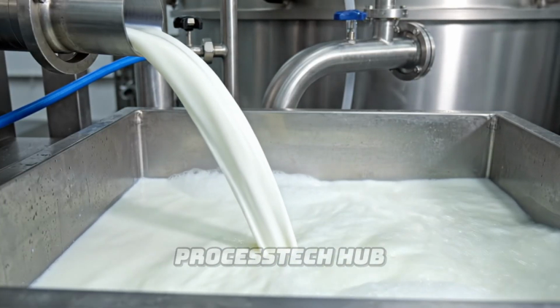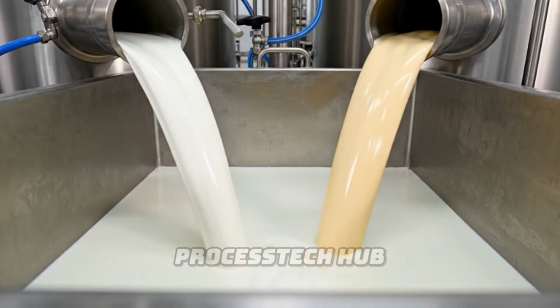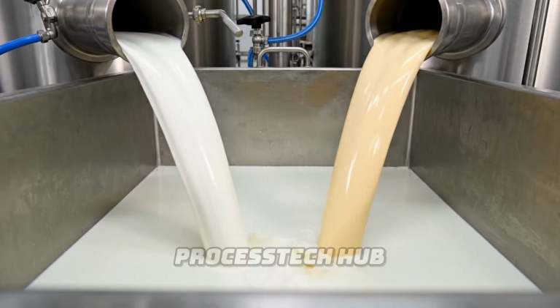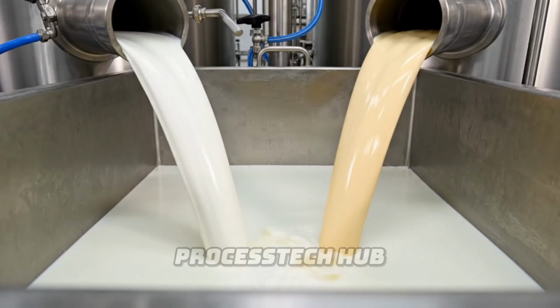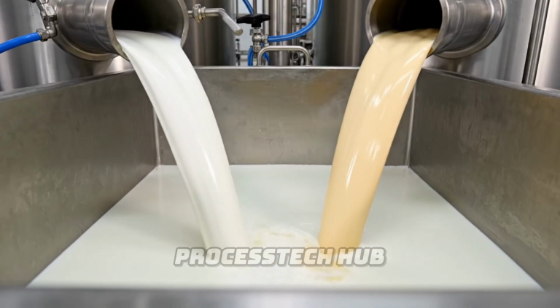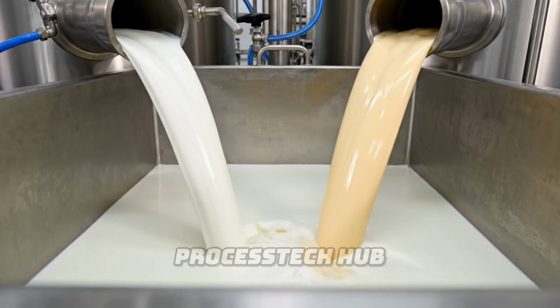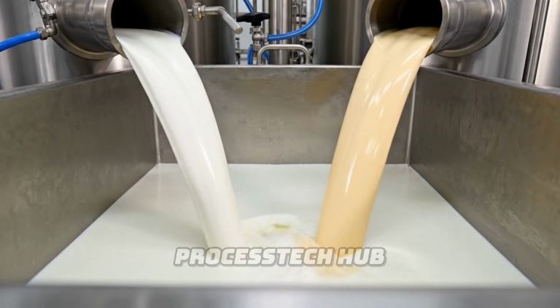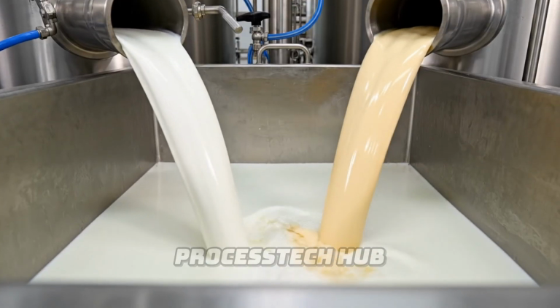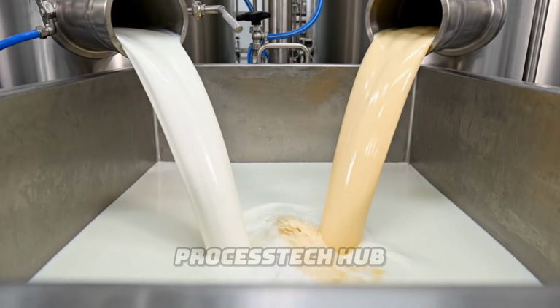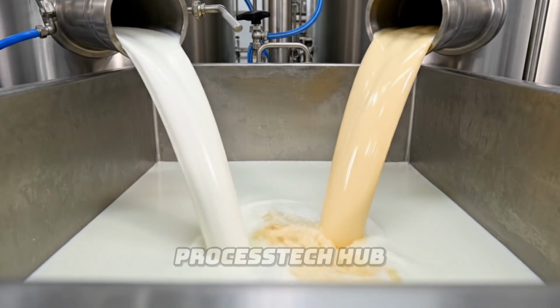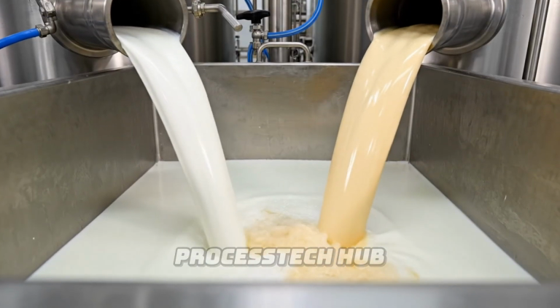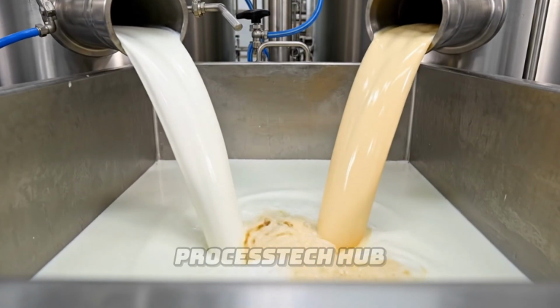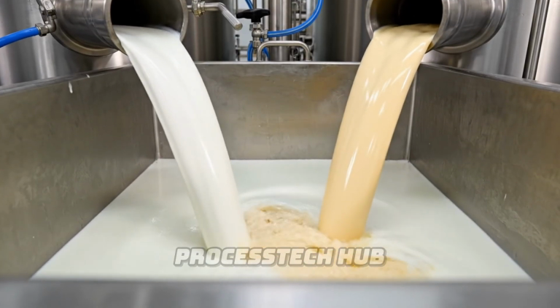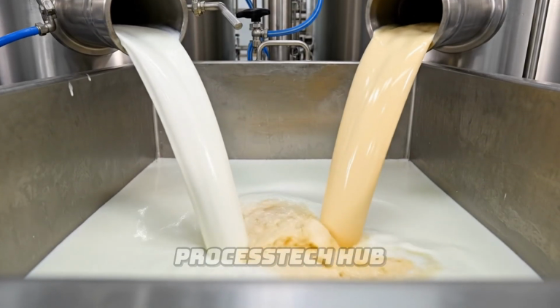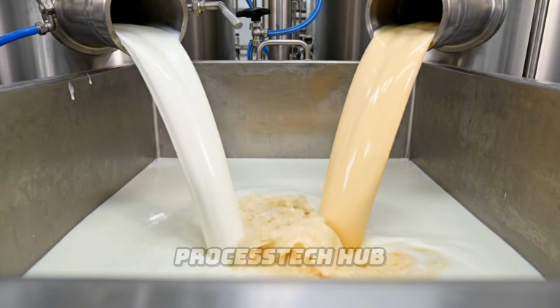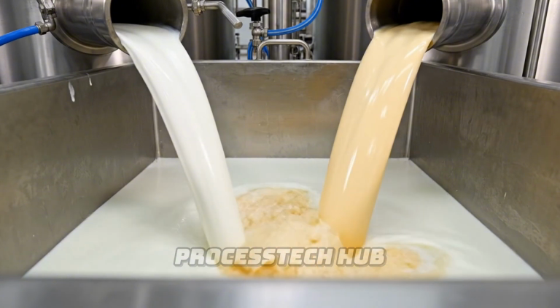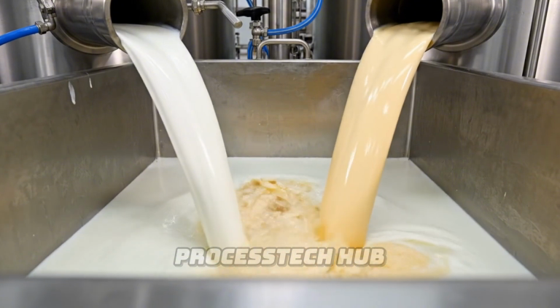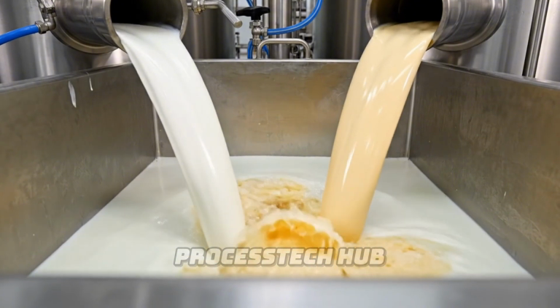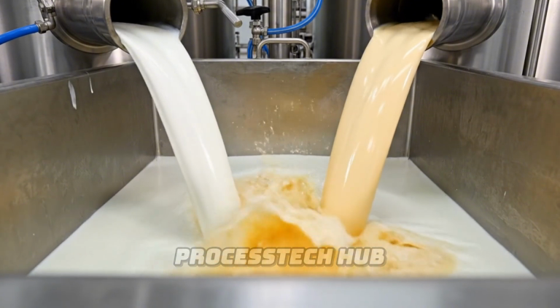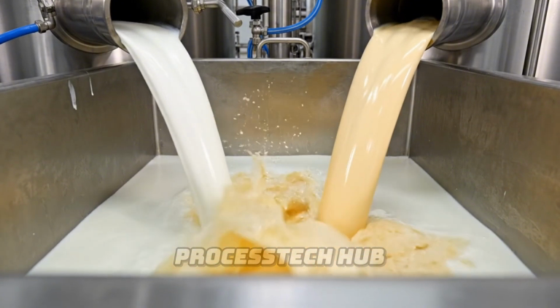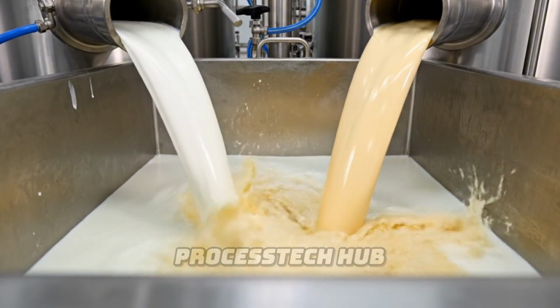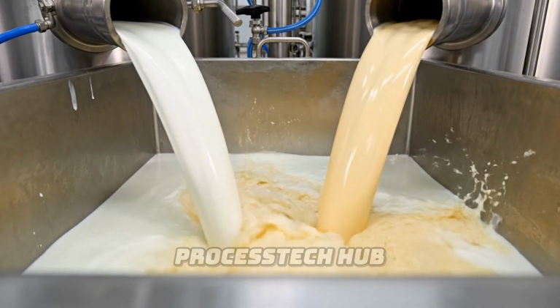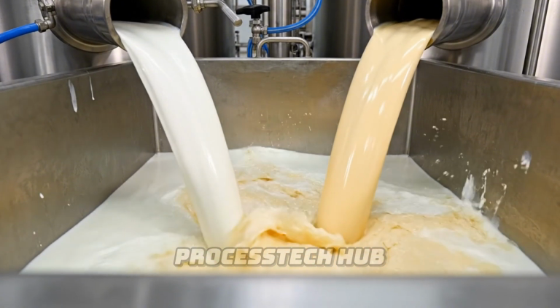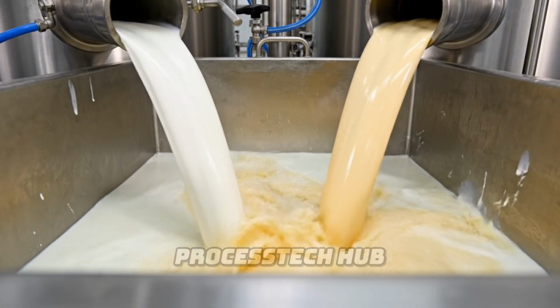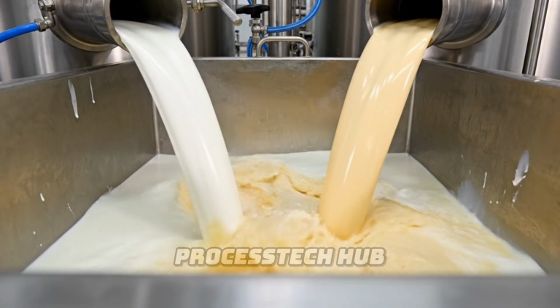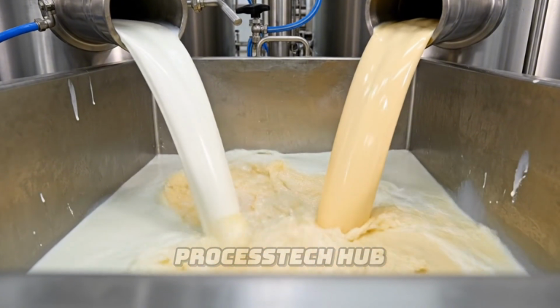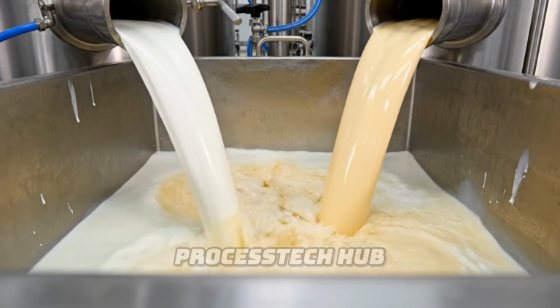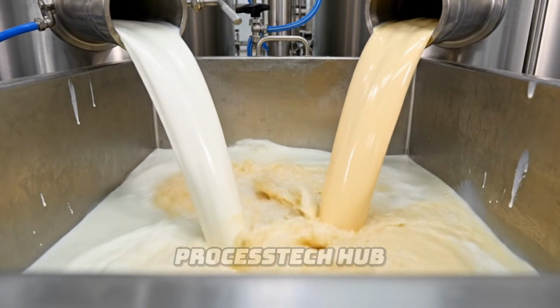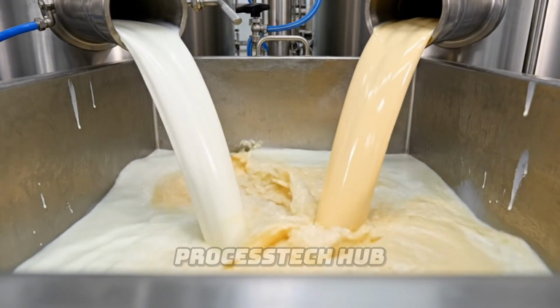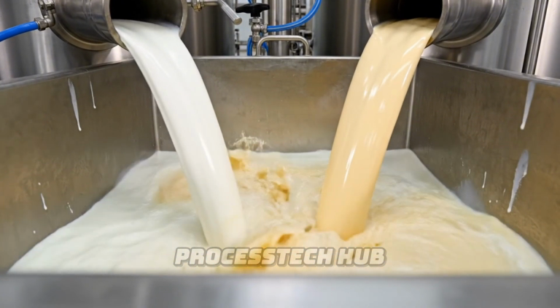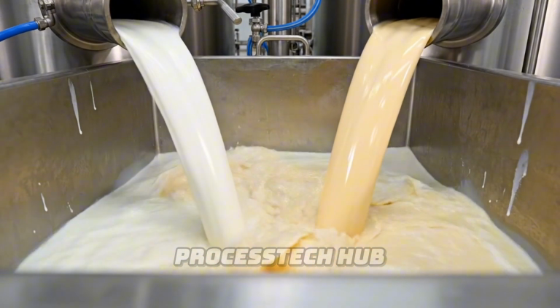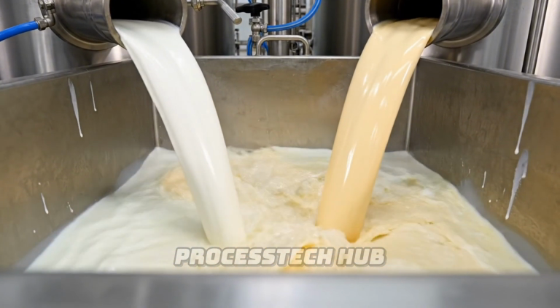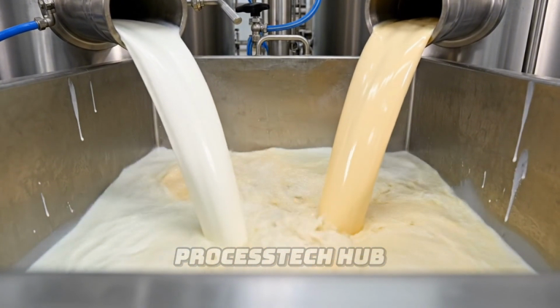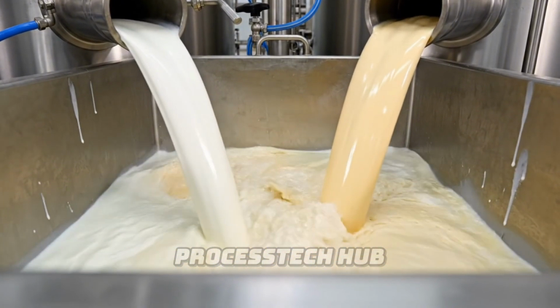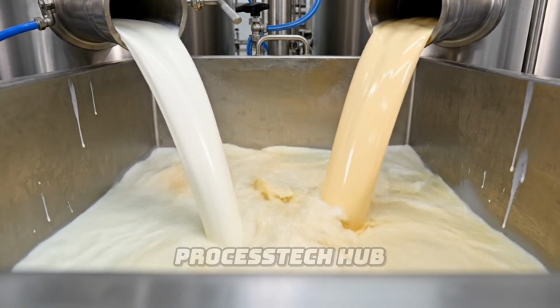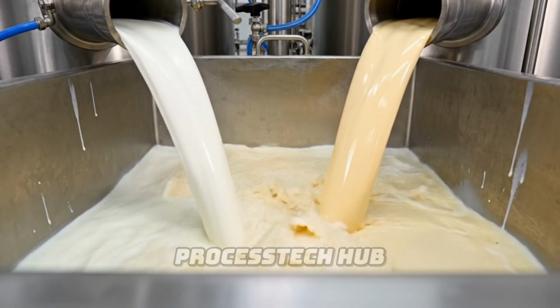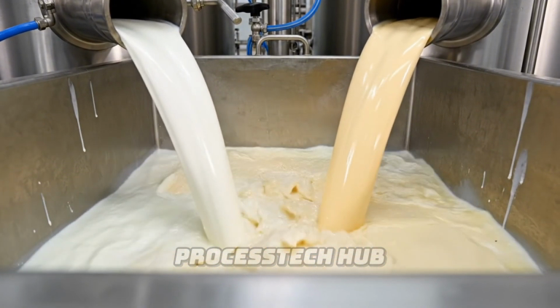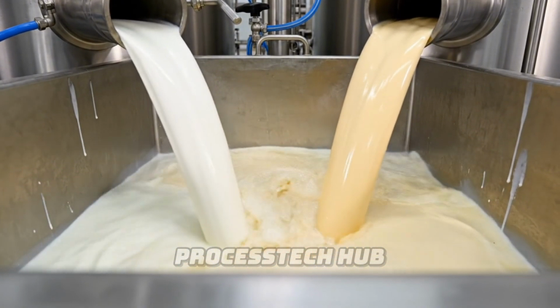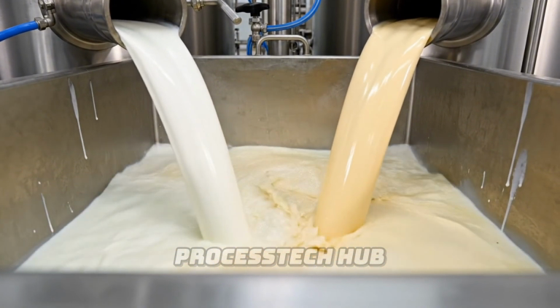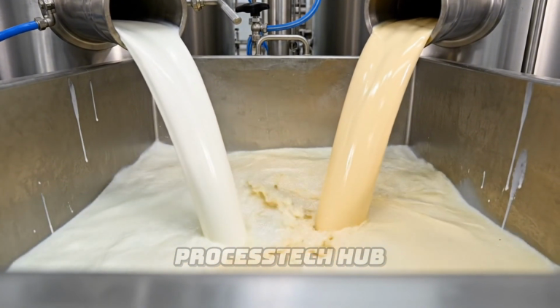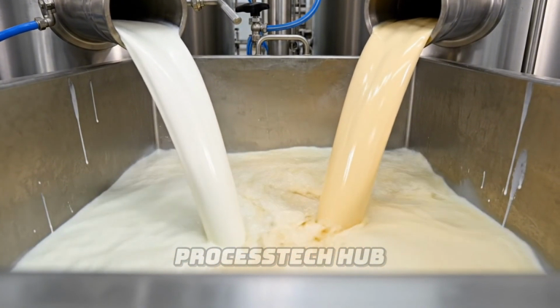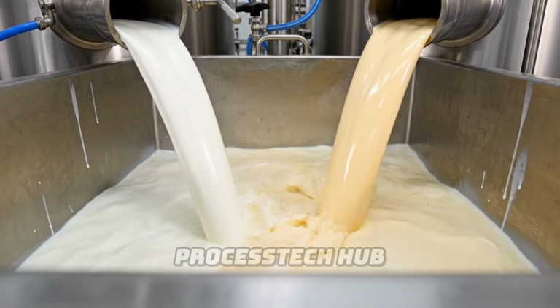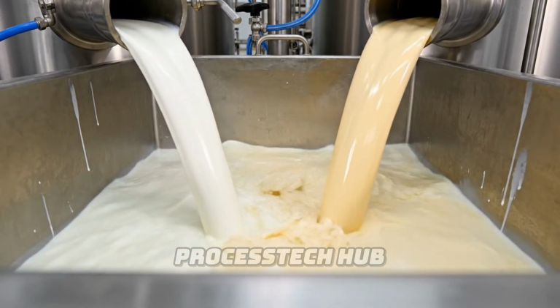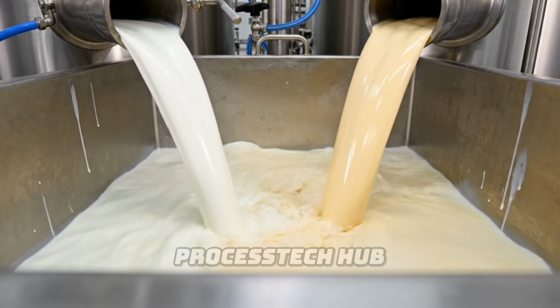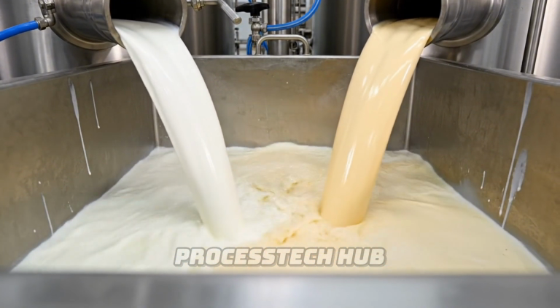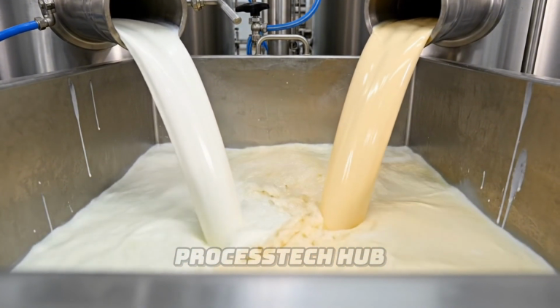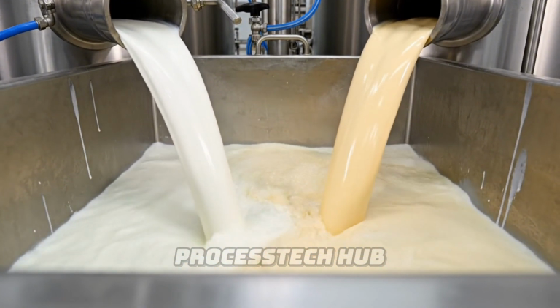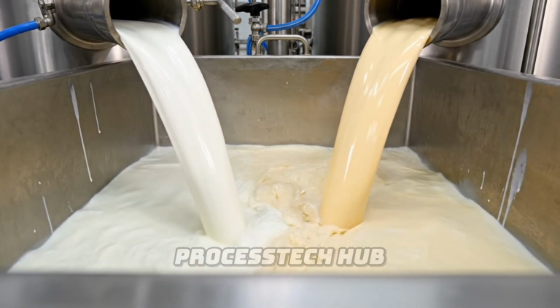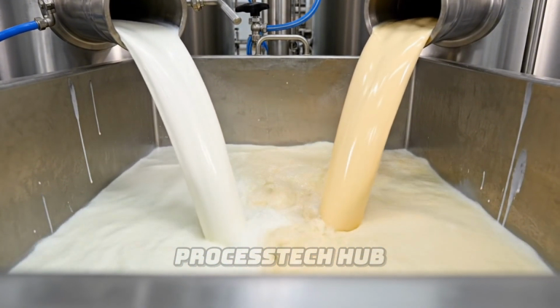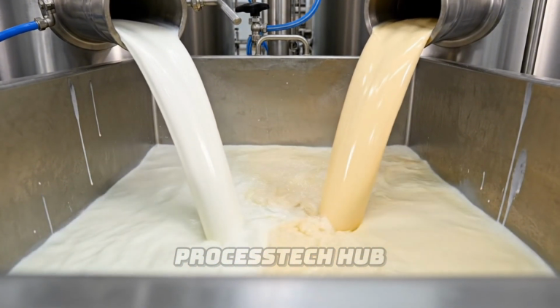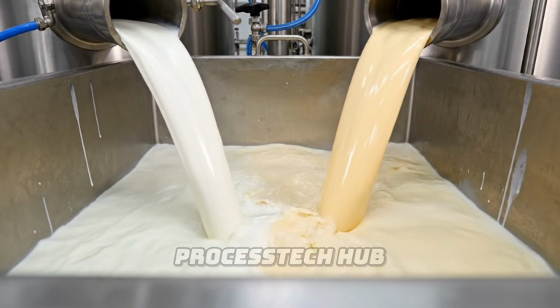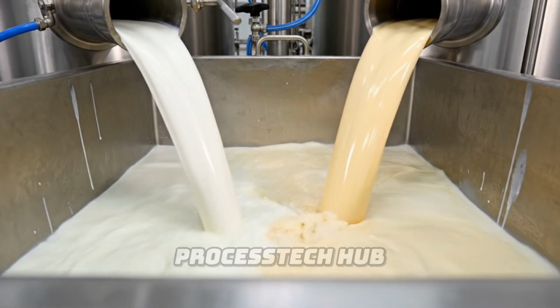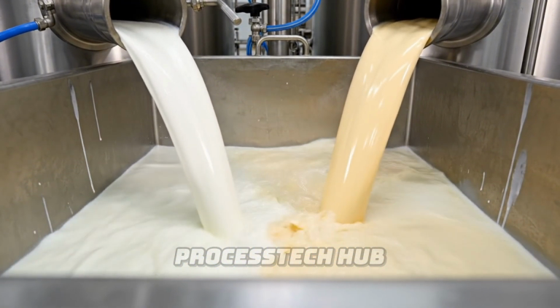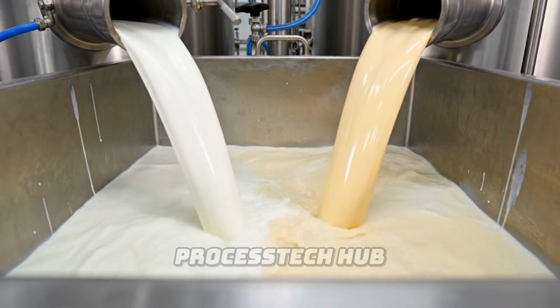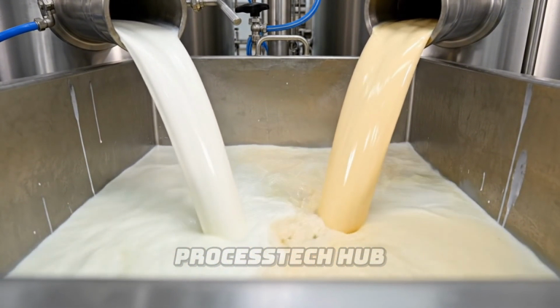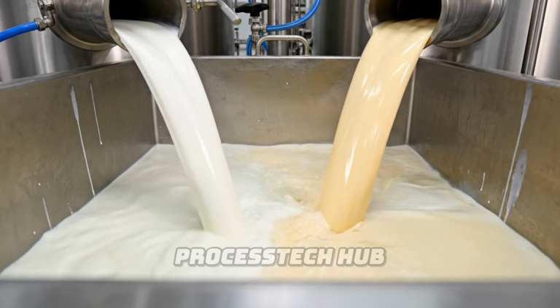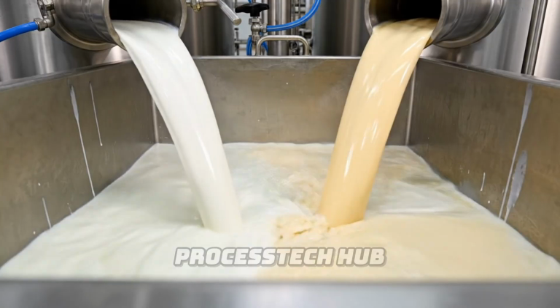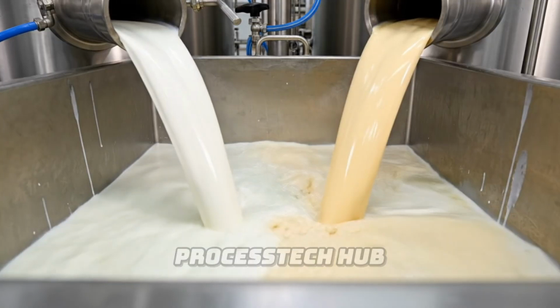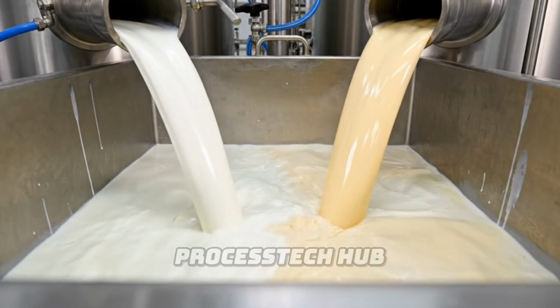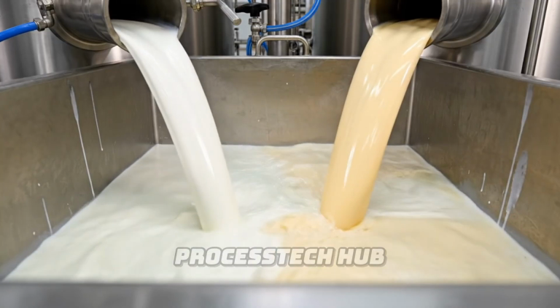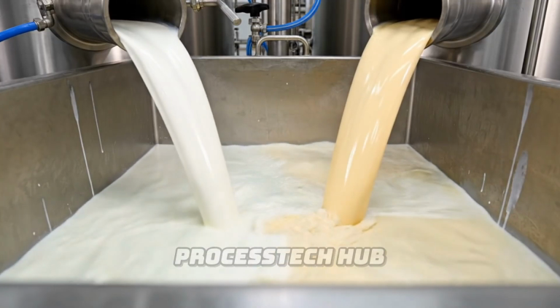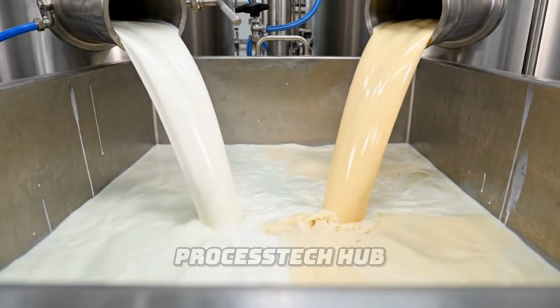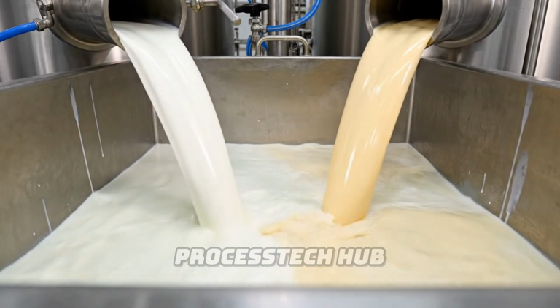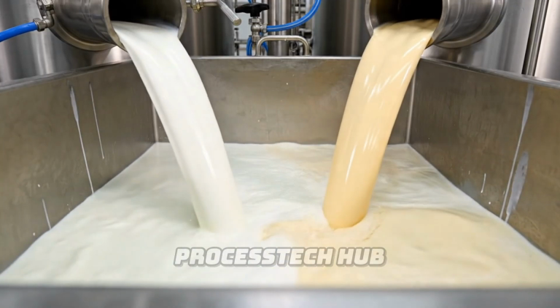We carefully combine the fresh skim milk and the rich golden cream, ensuring the perfect consistency for our artisanal cheese.